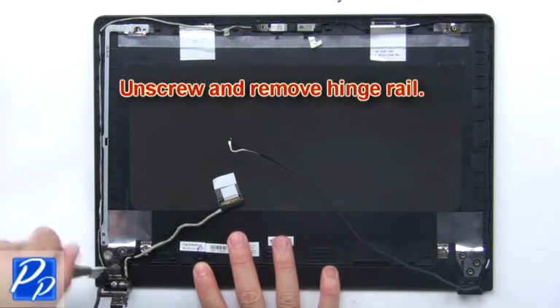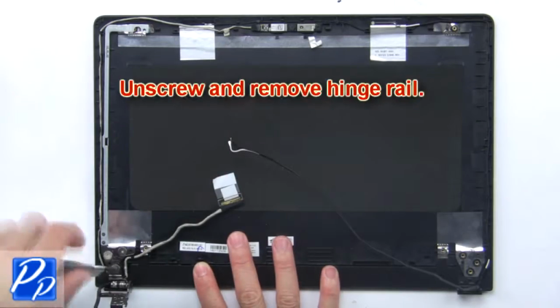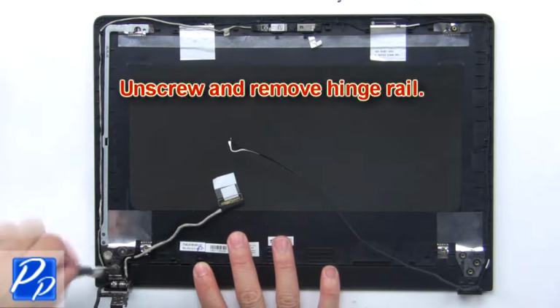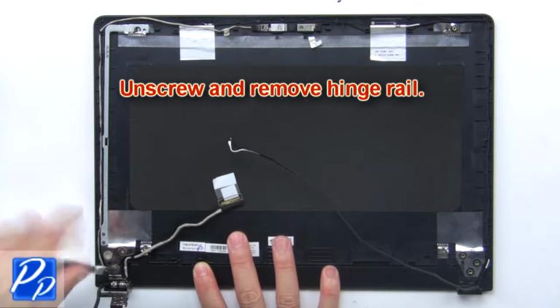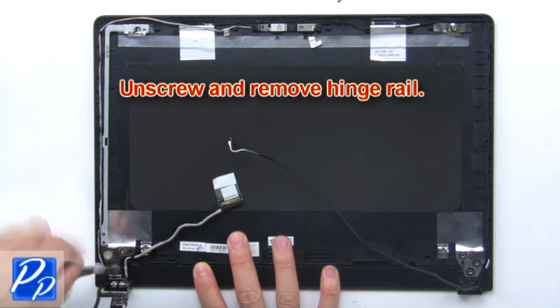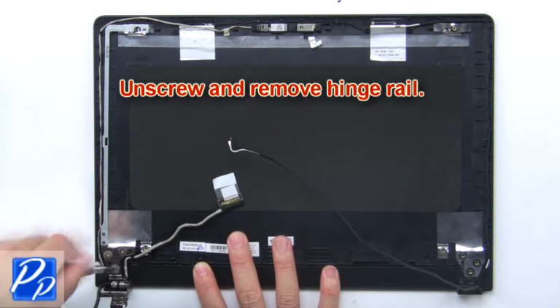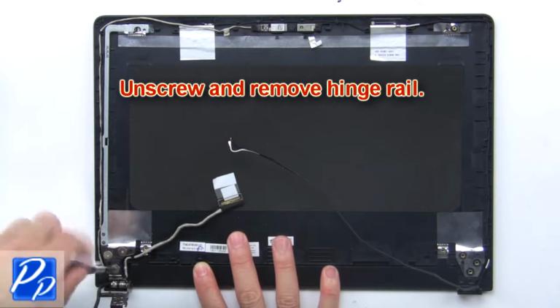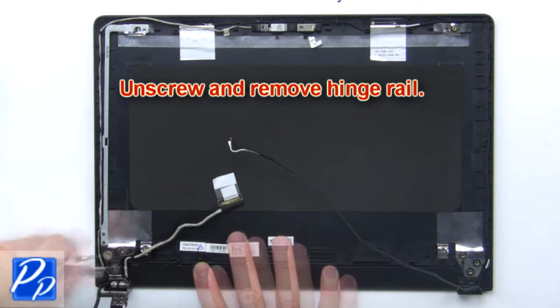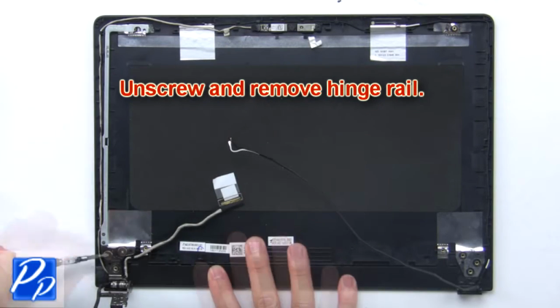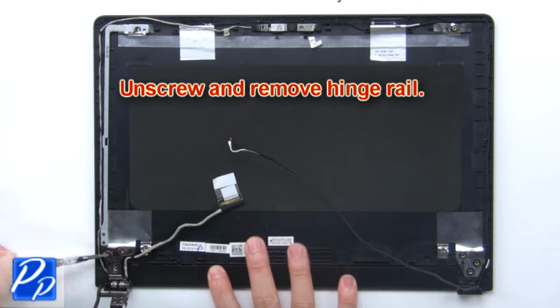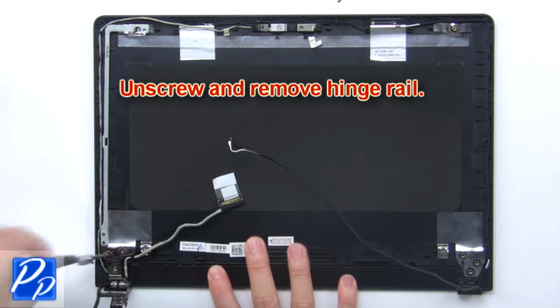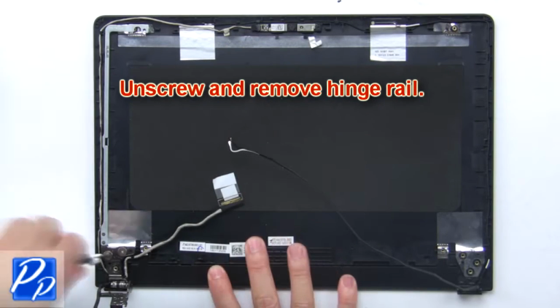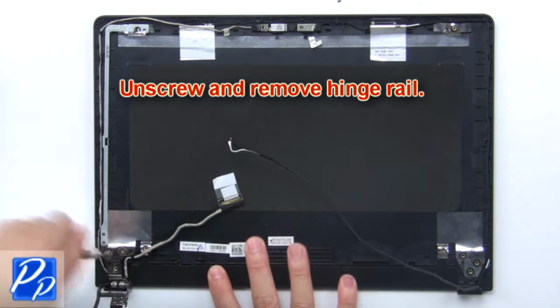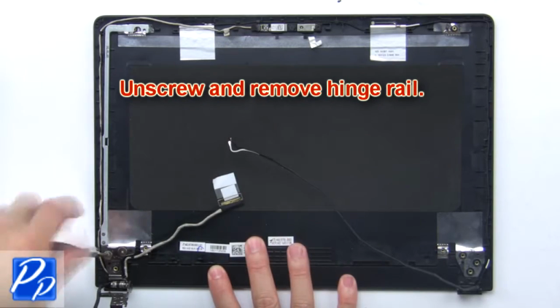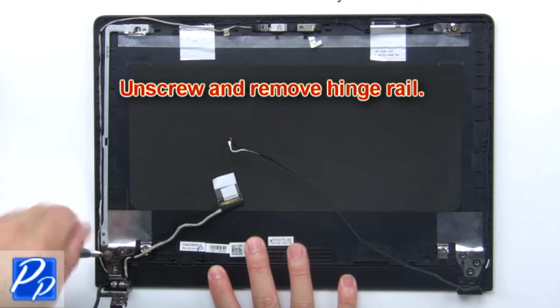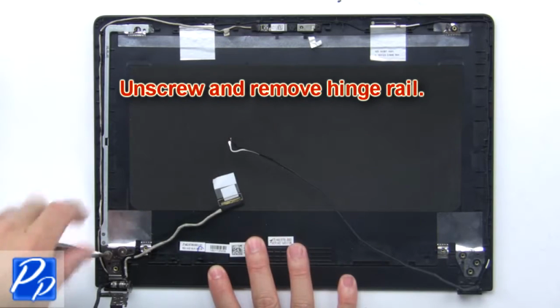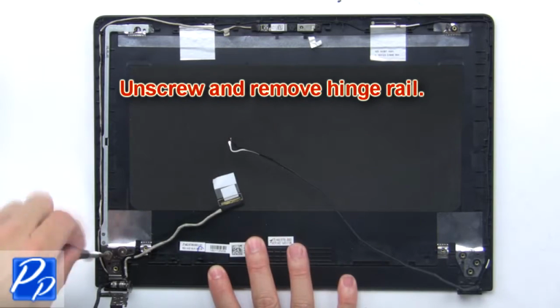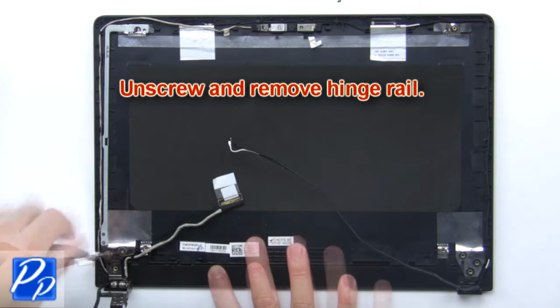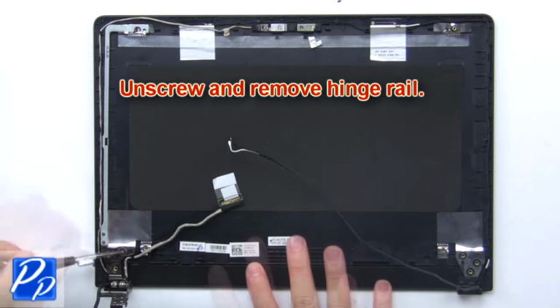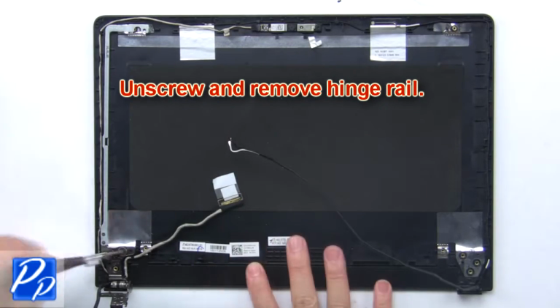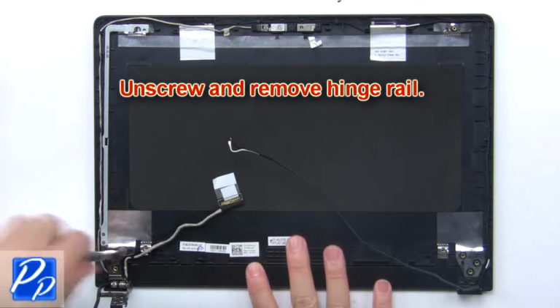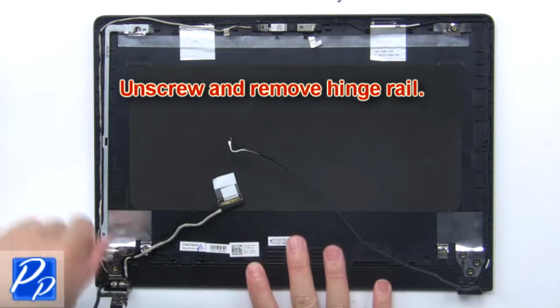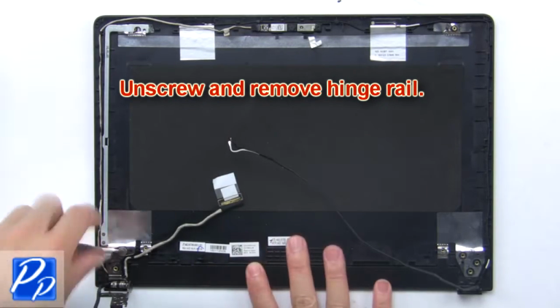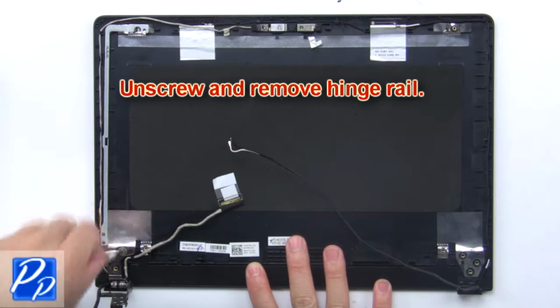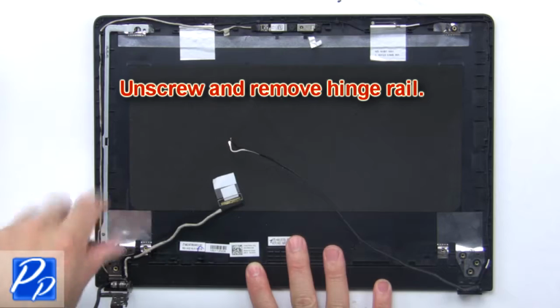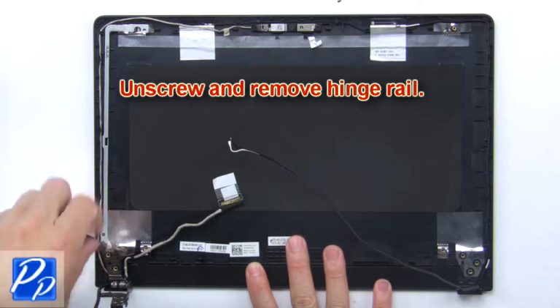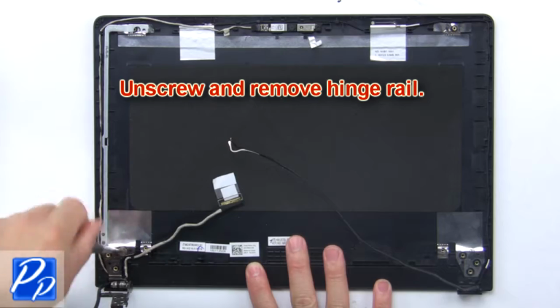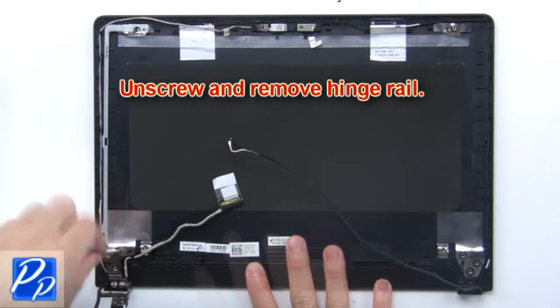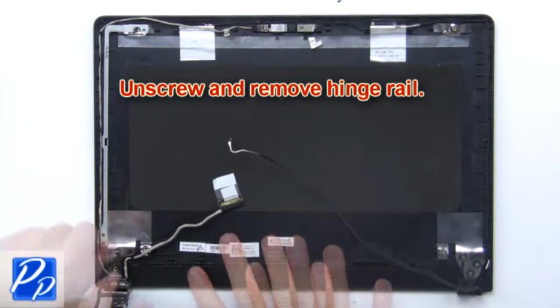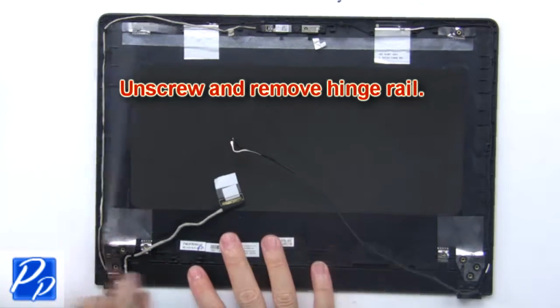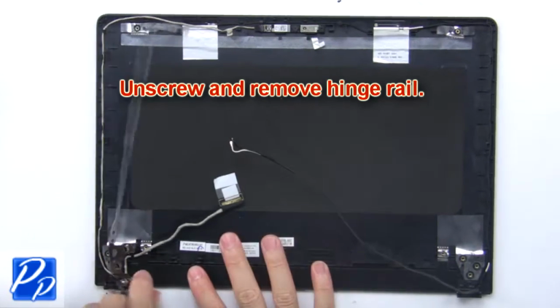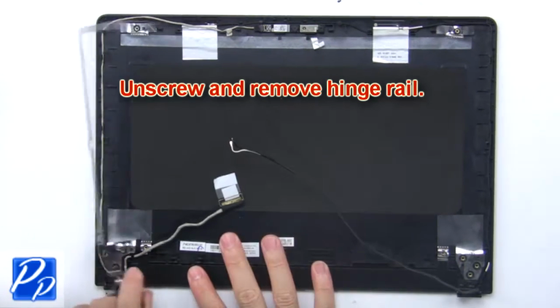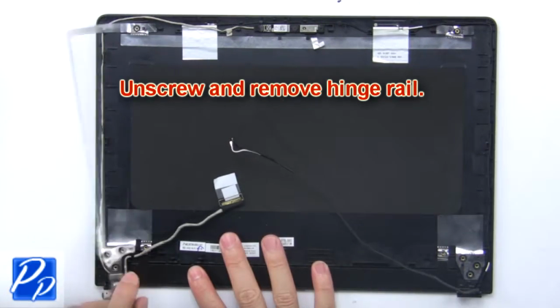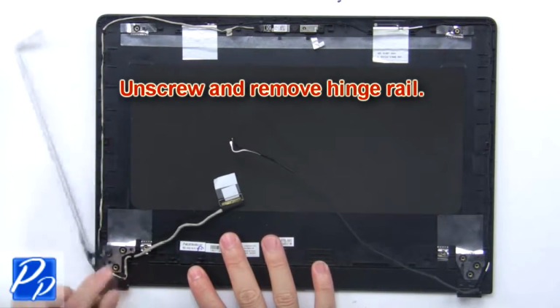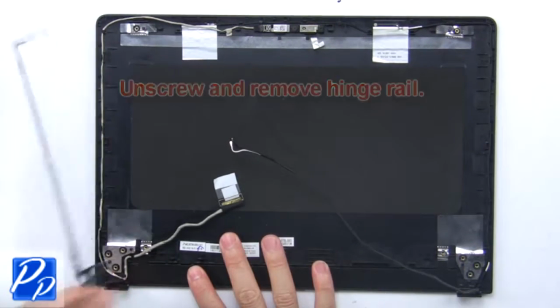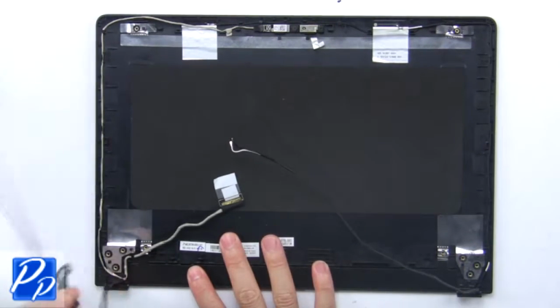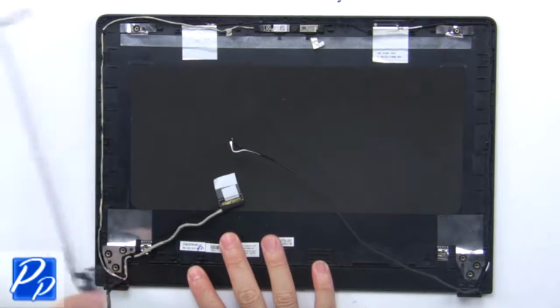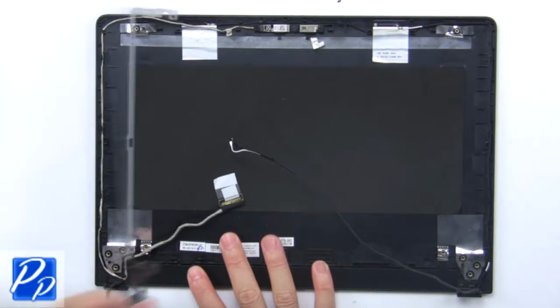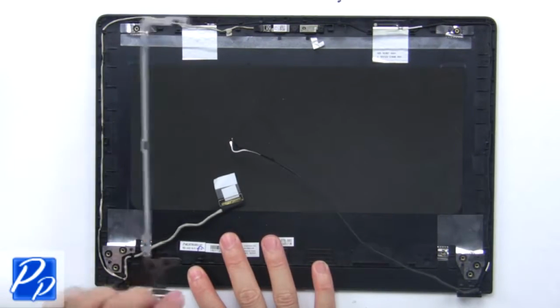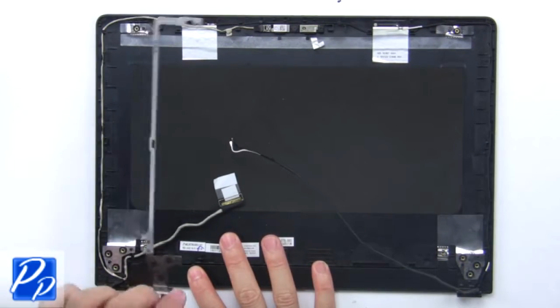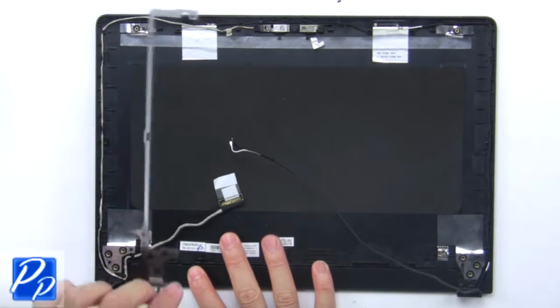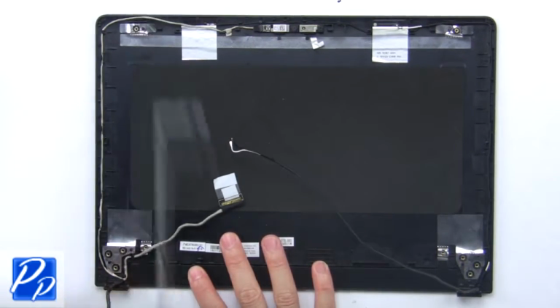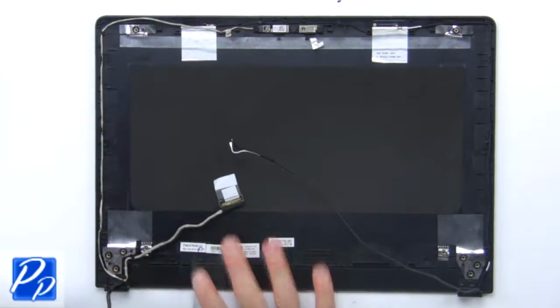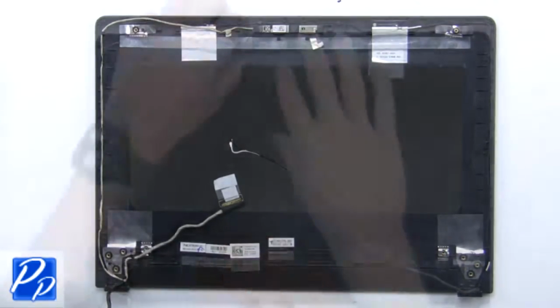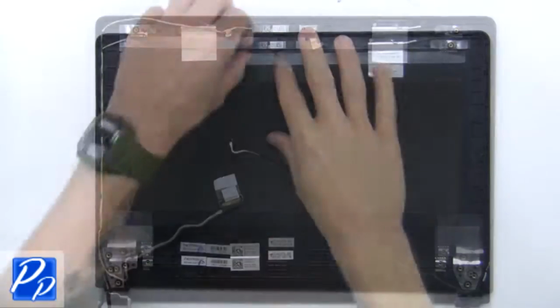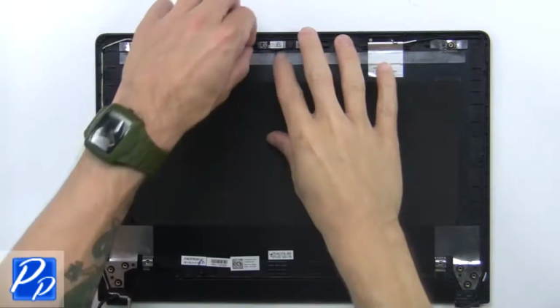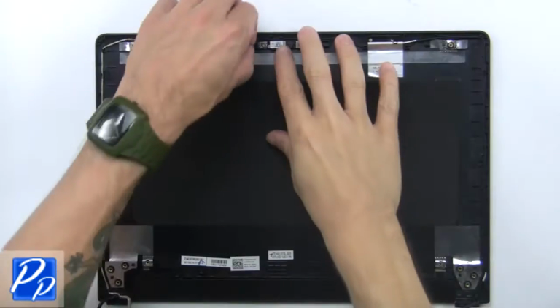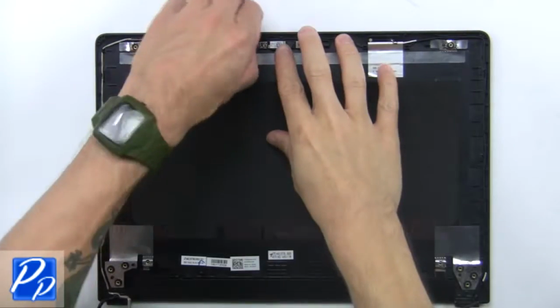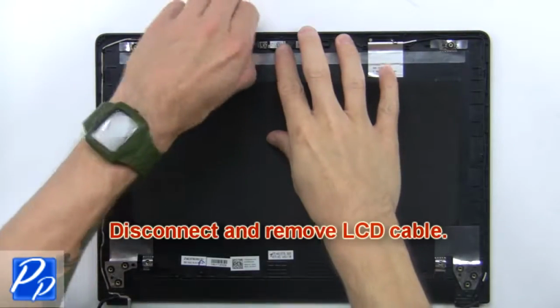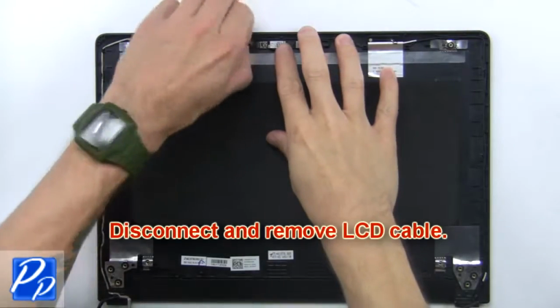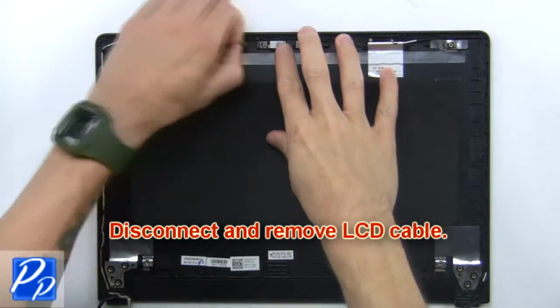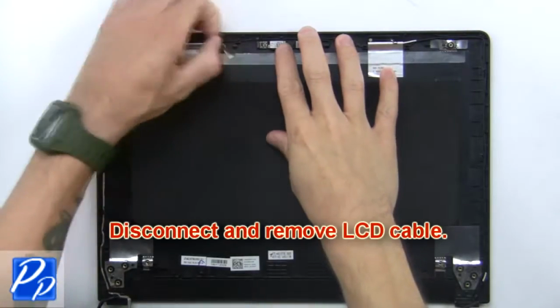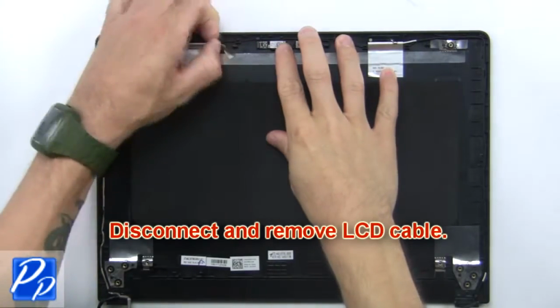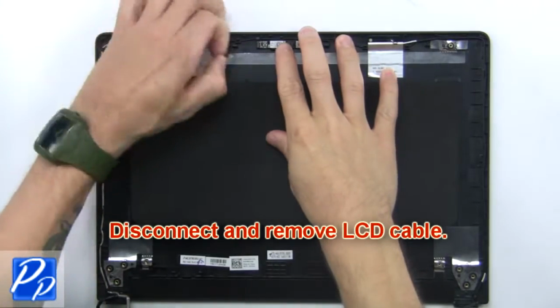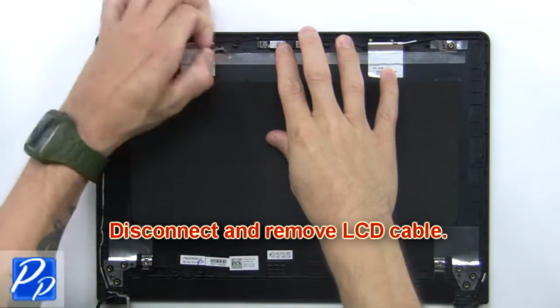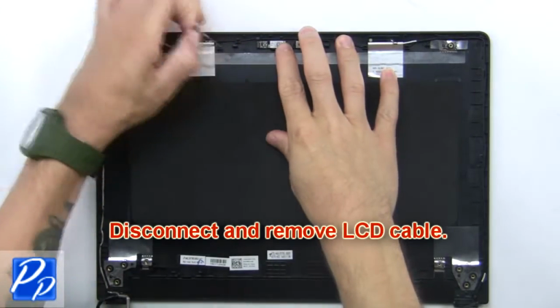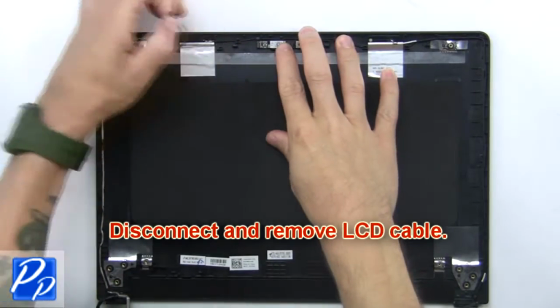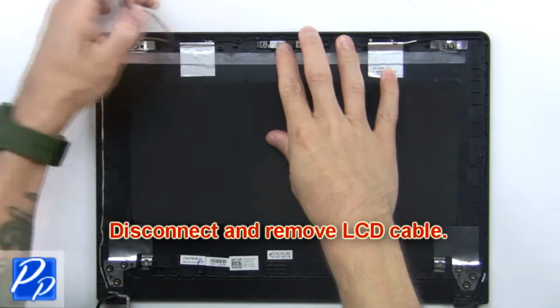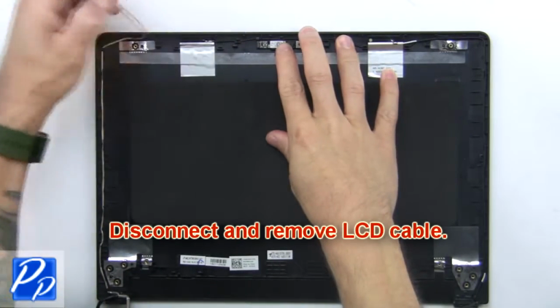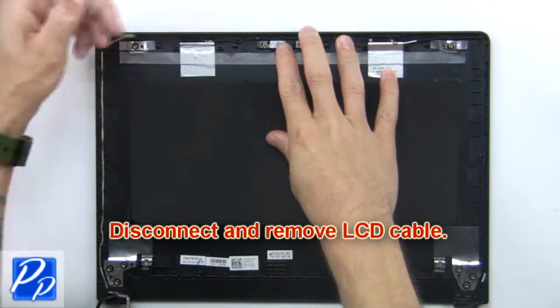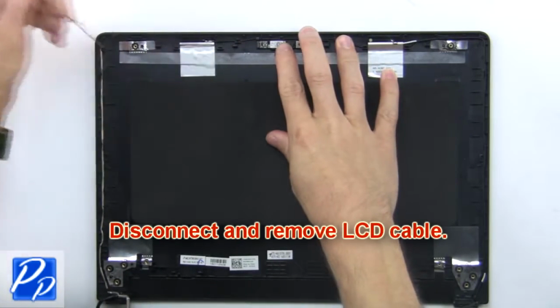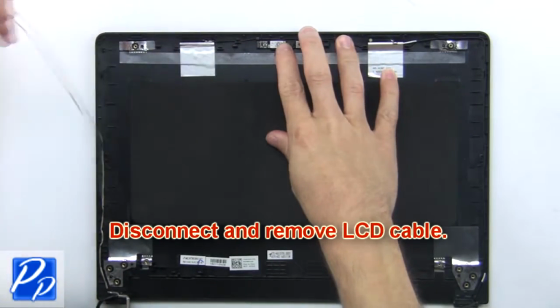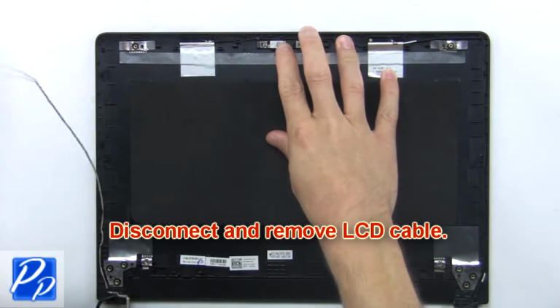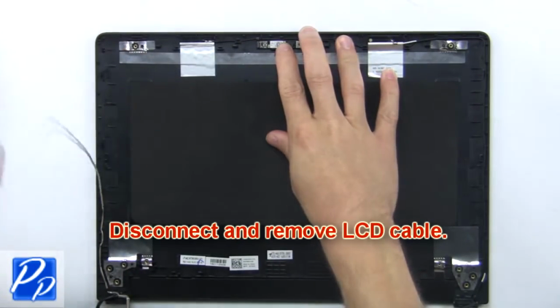Now unscrew and remove the hinge rails. Then disconnect and remove the cable.